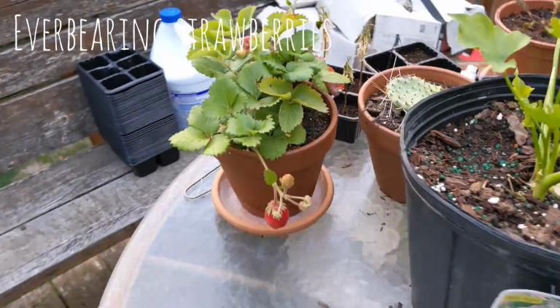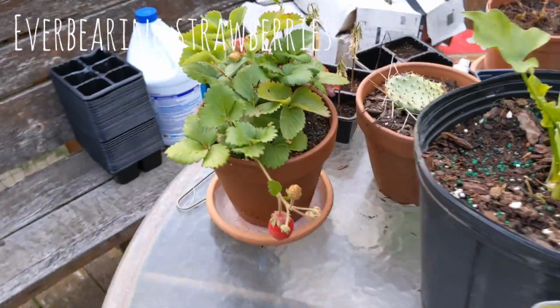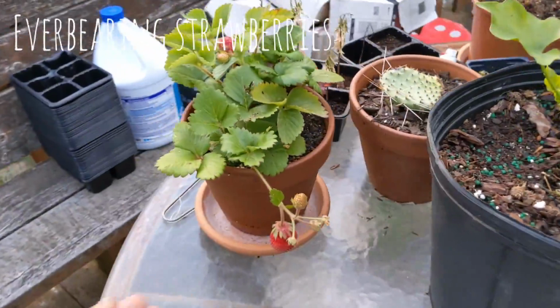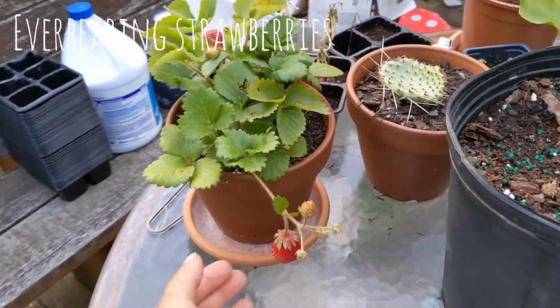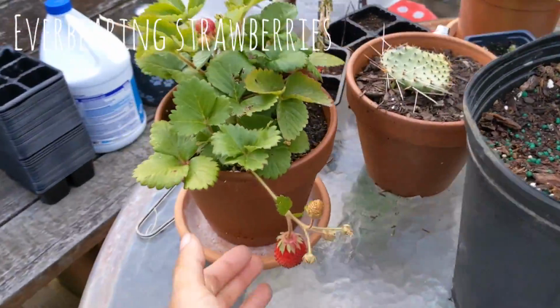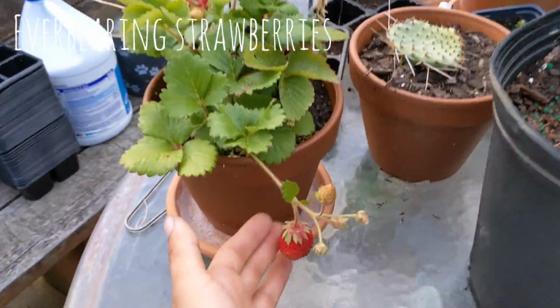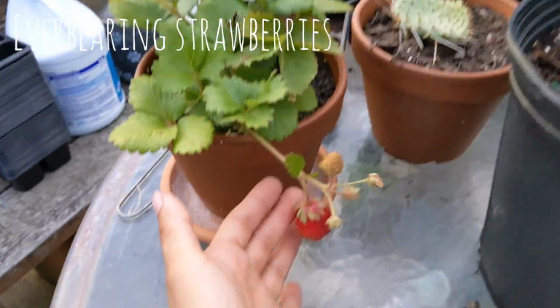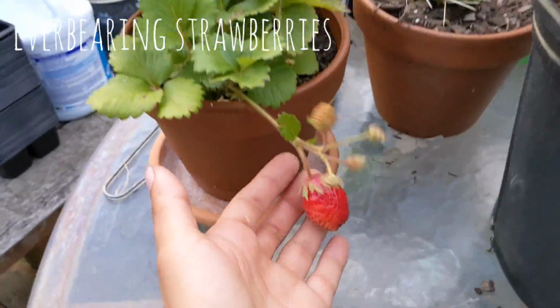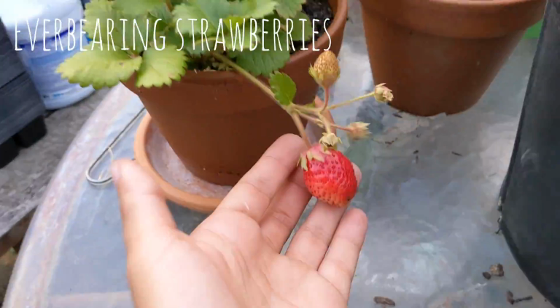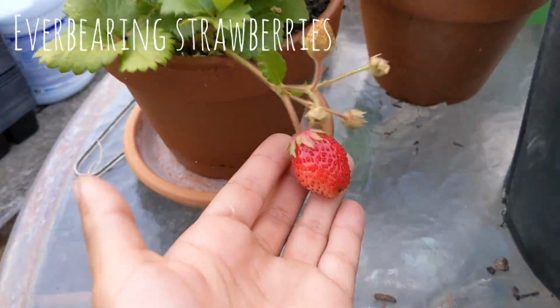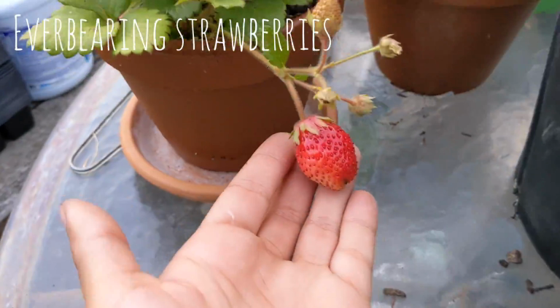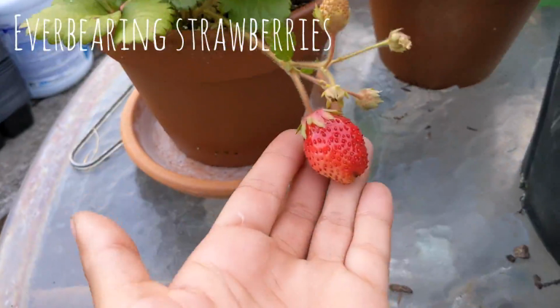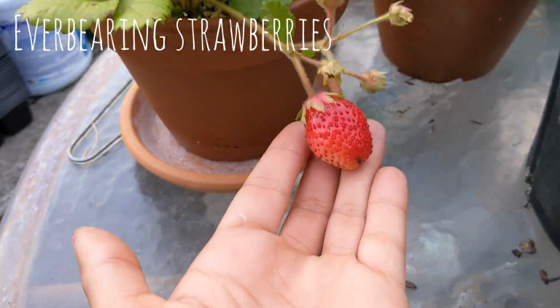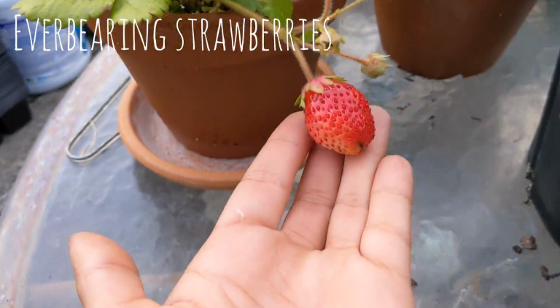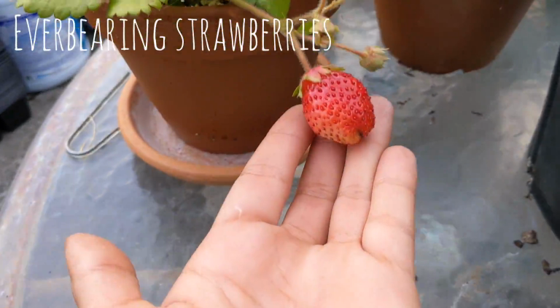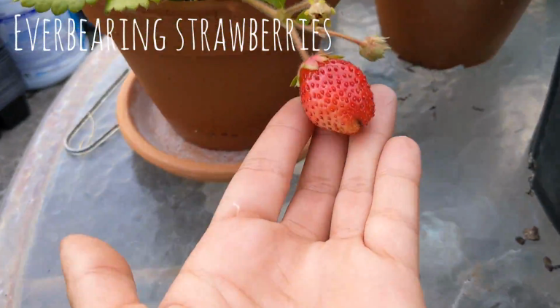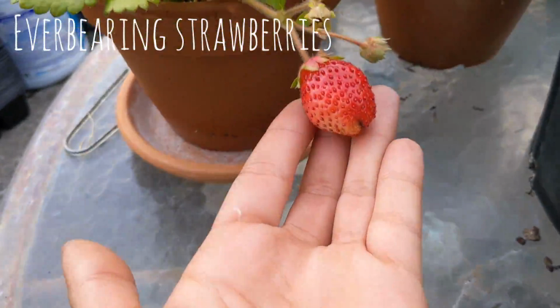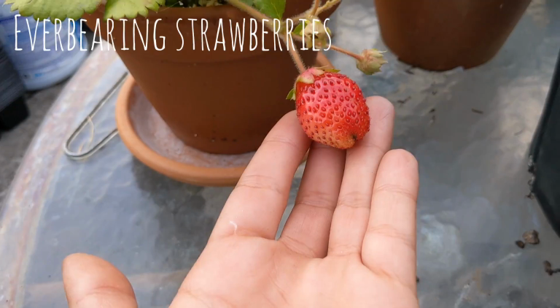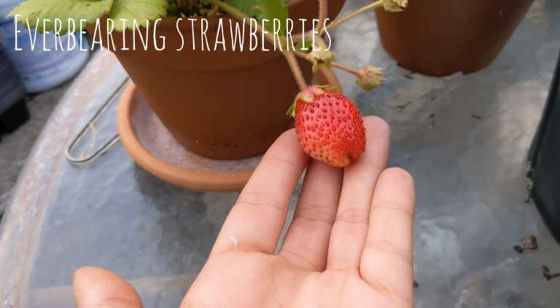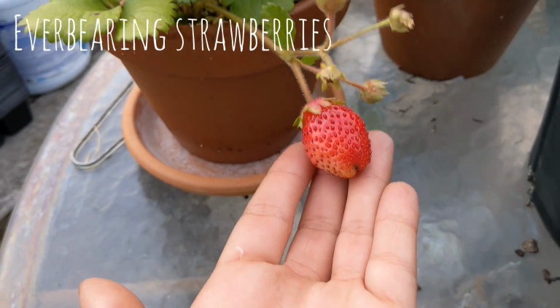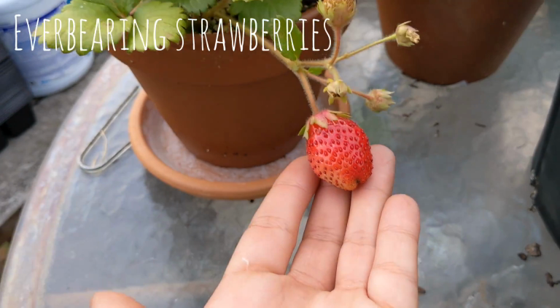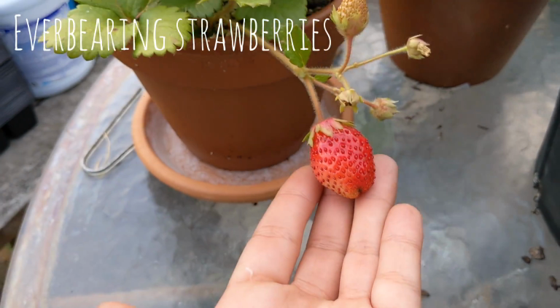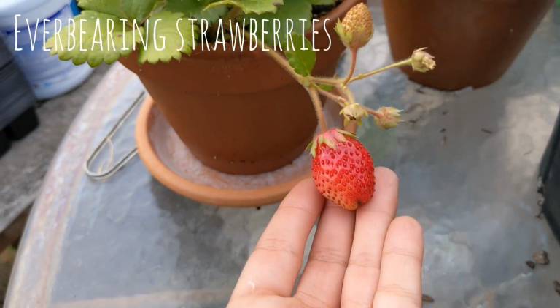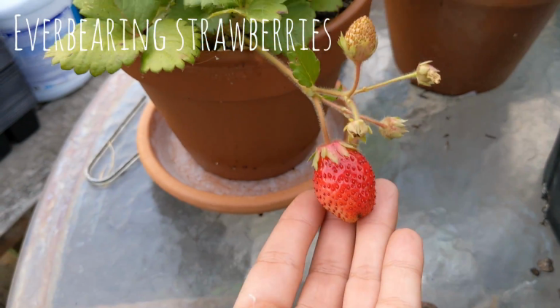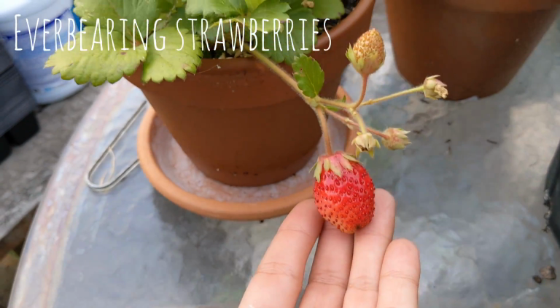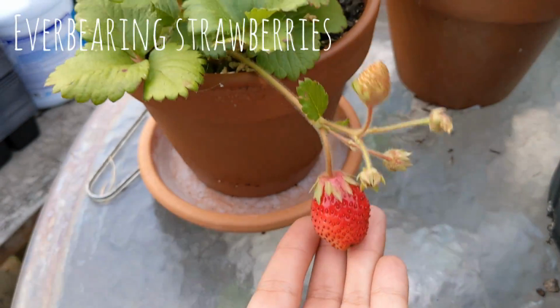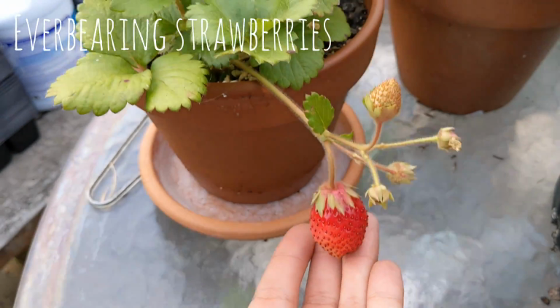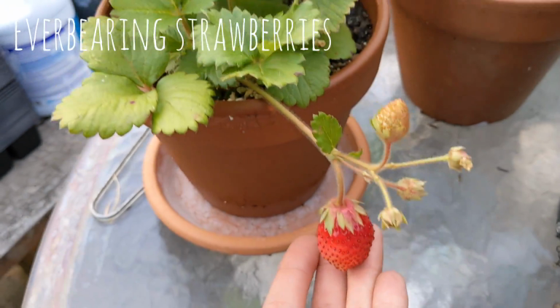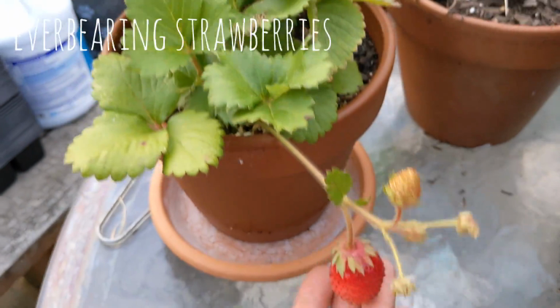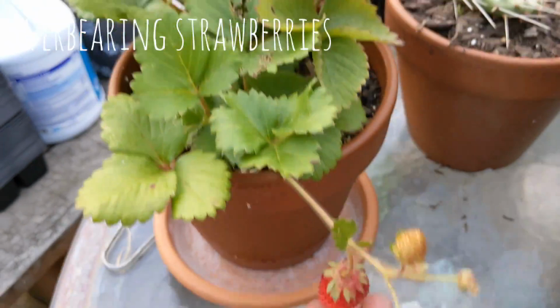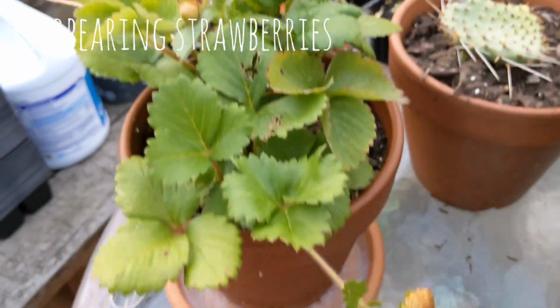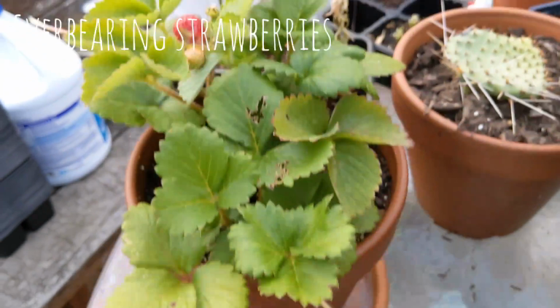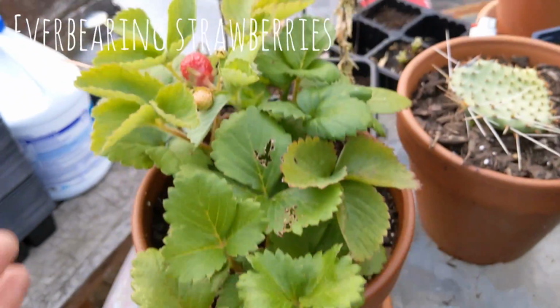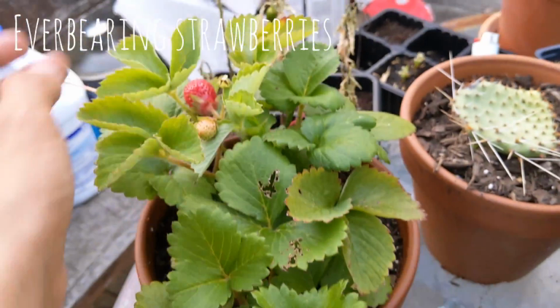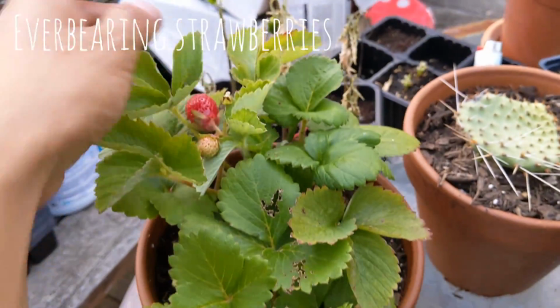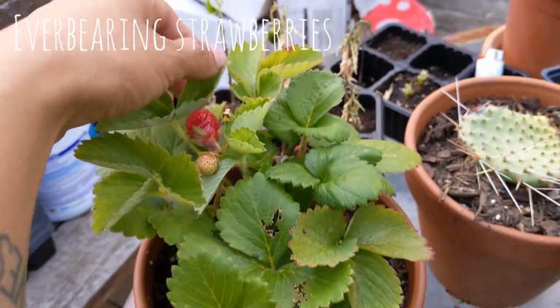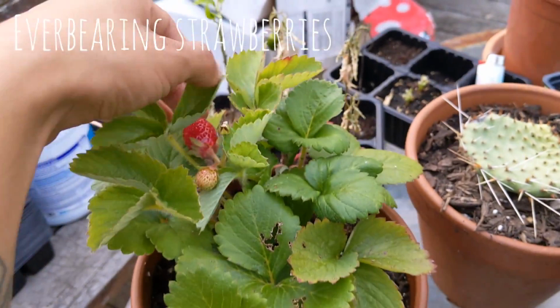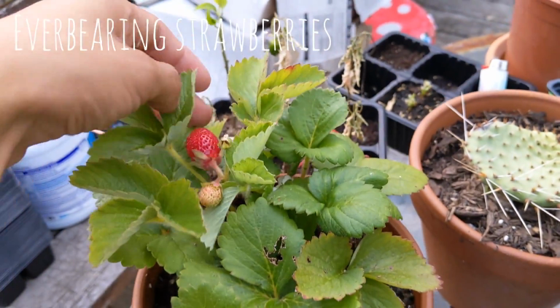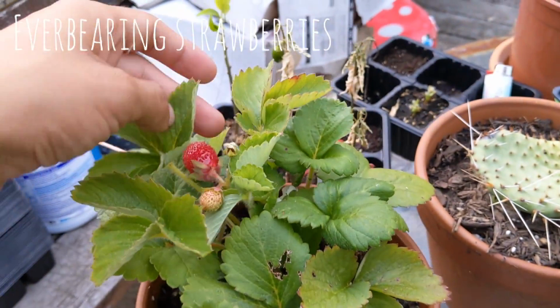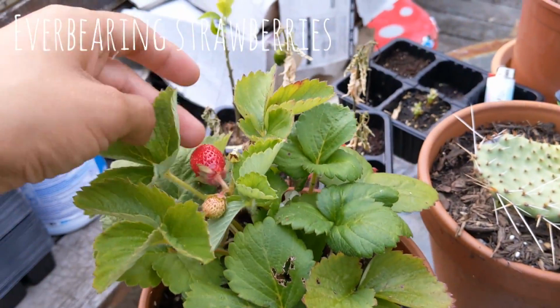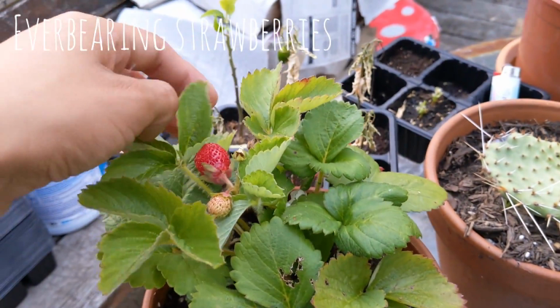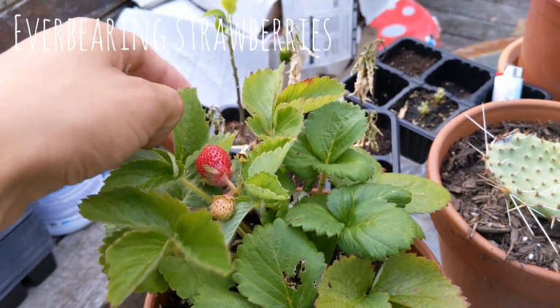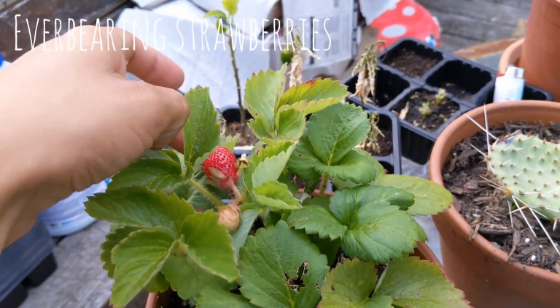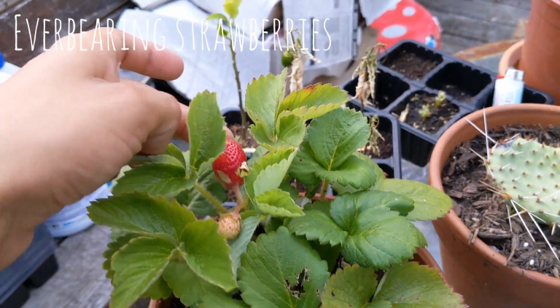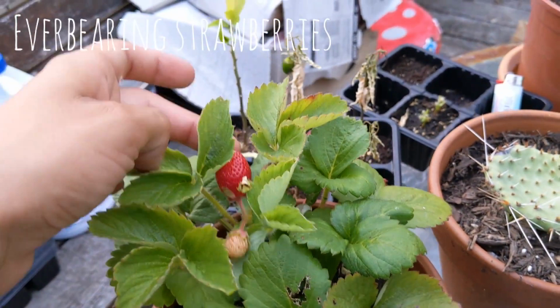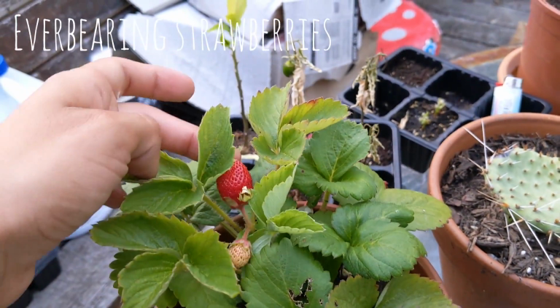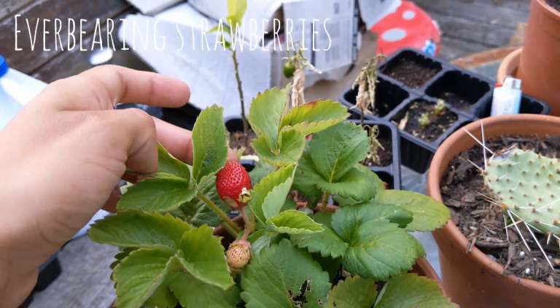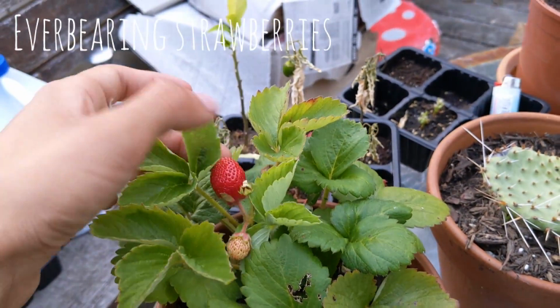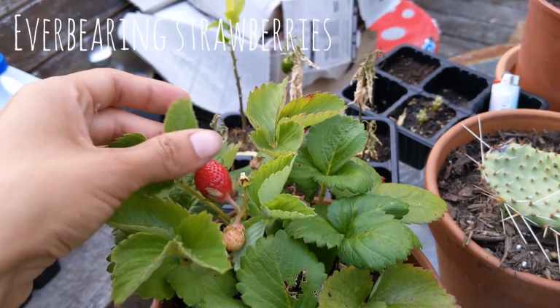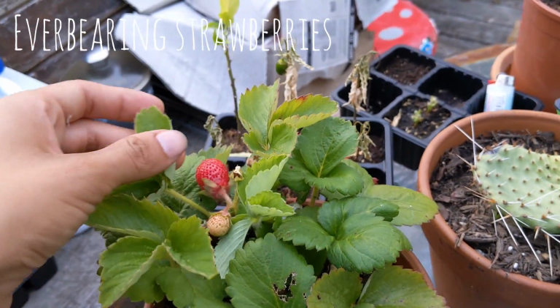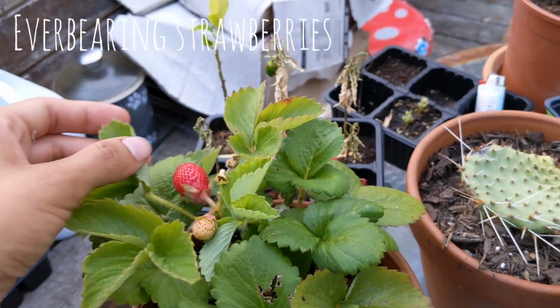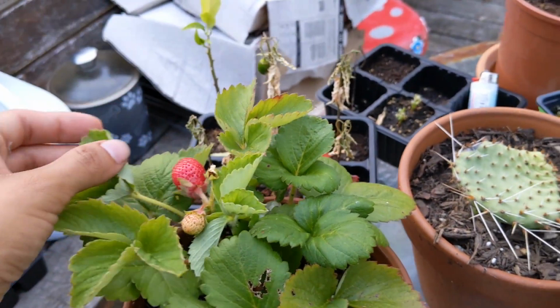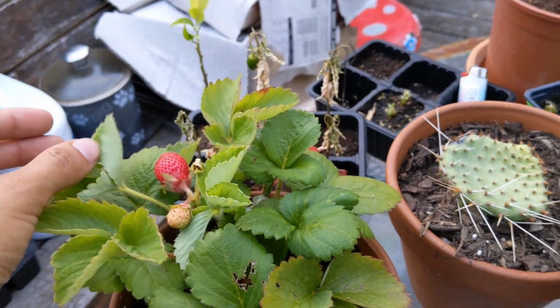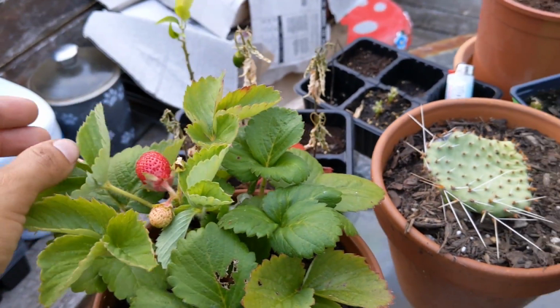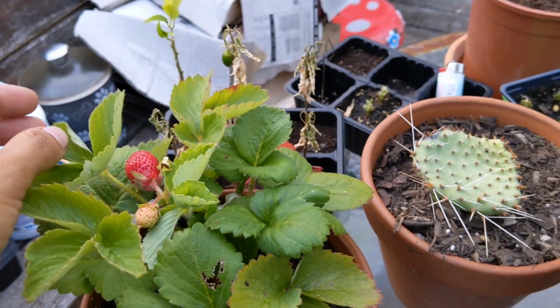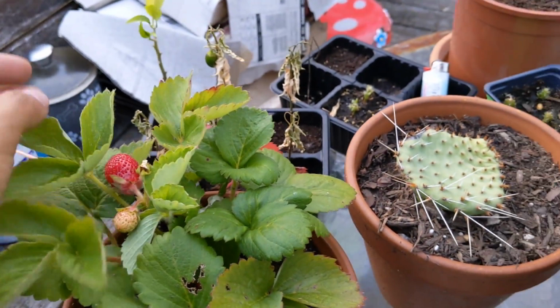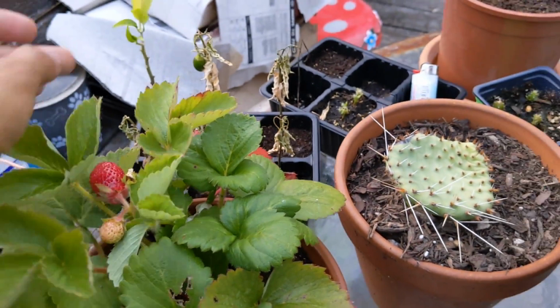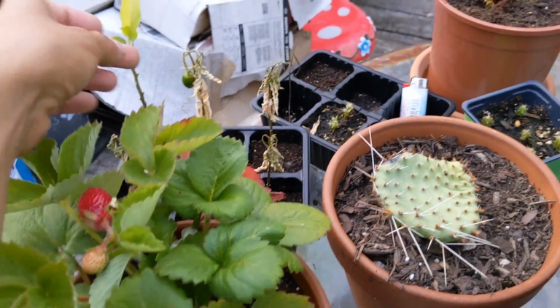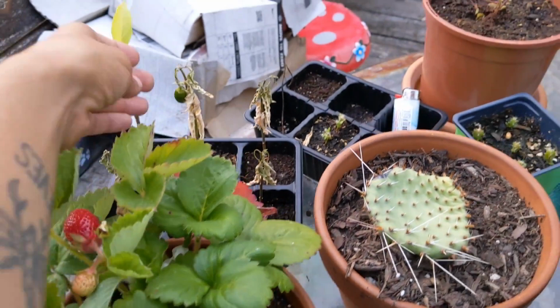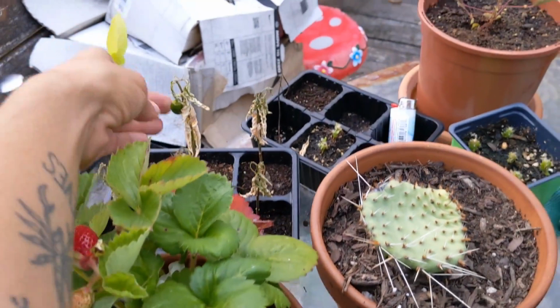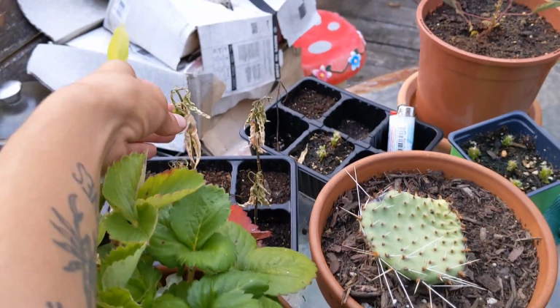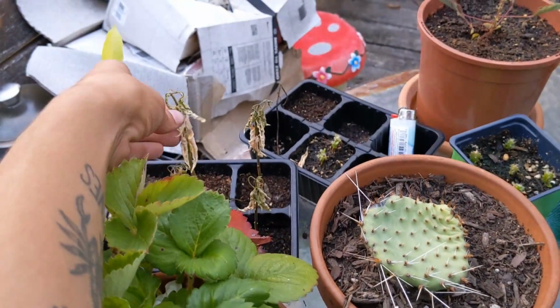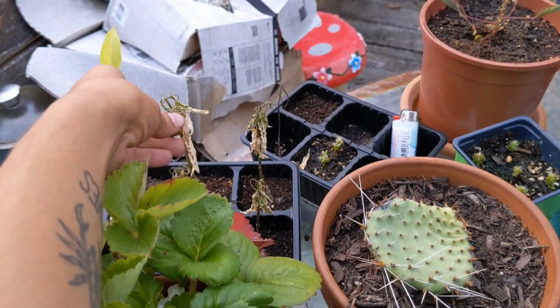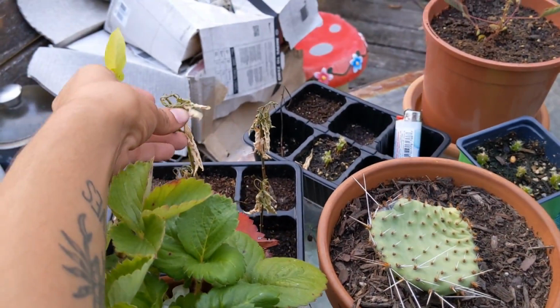Here's a little potted strawberry that I have. I separated it — I think this was actually from runners that I separated.